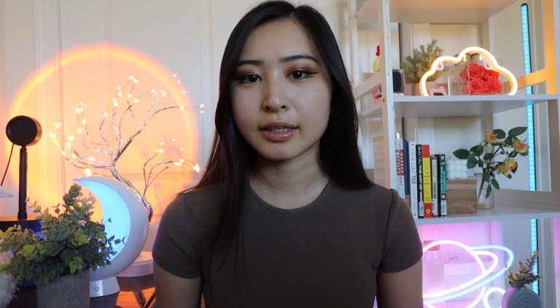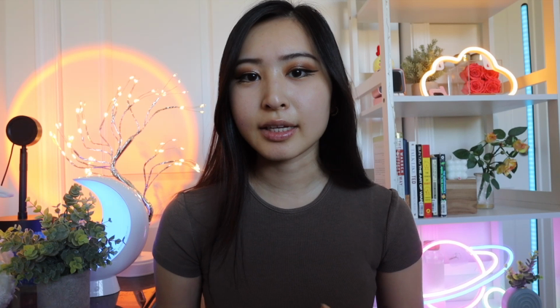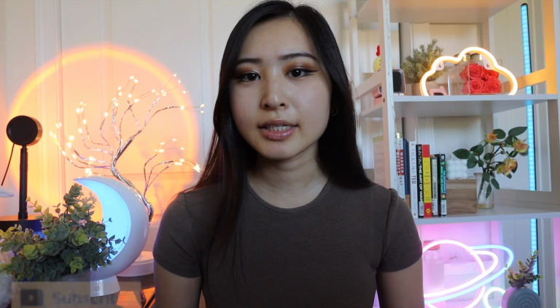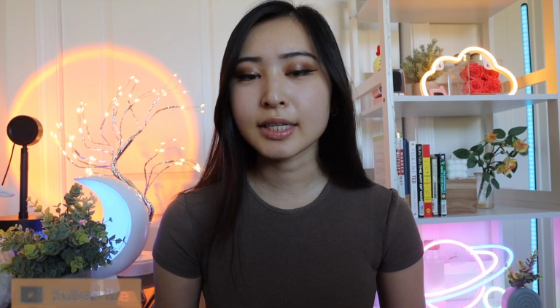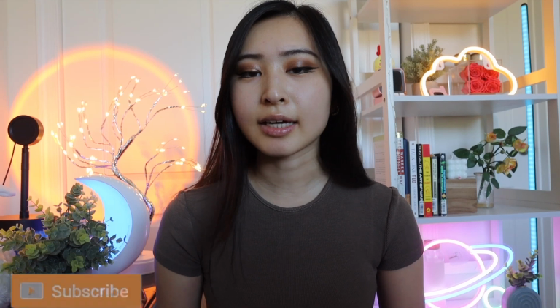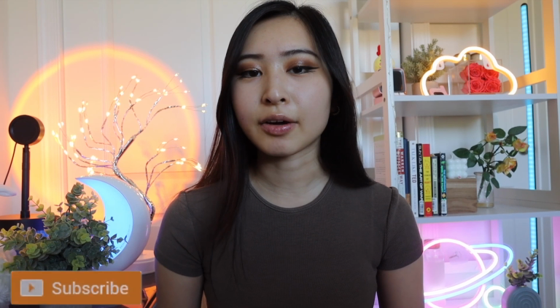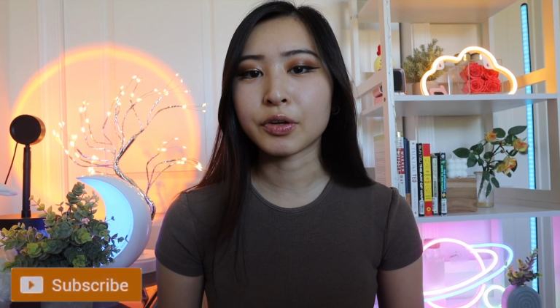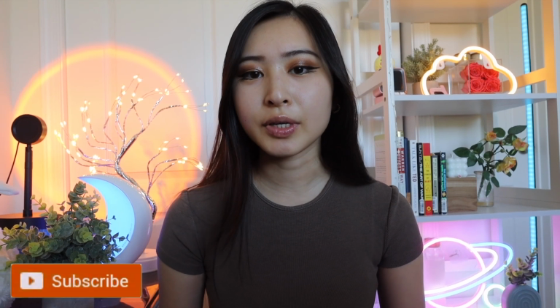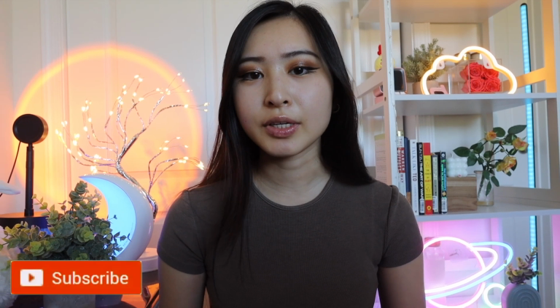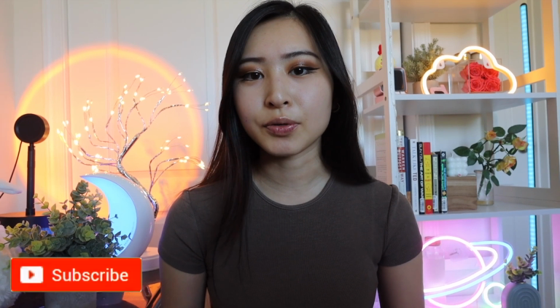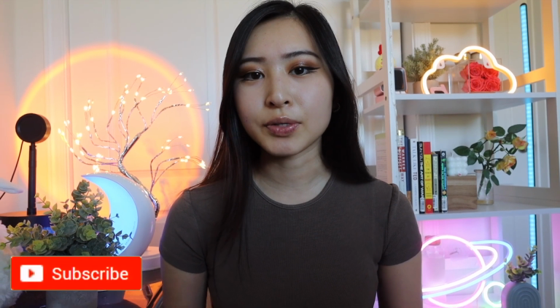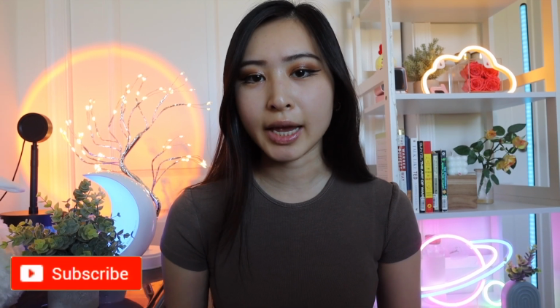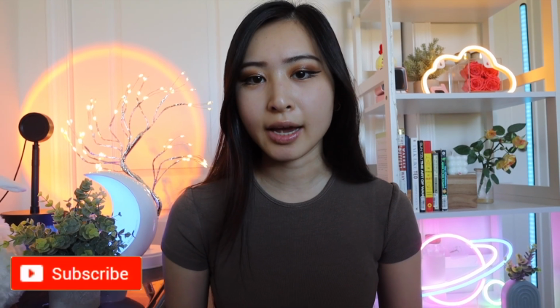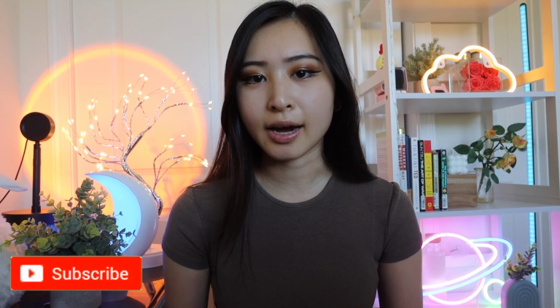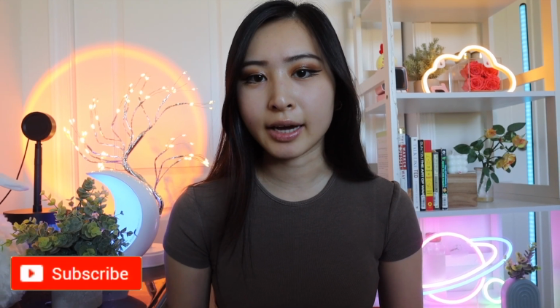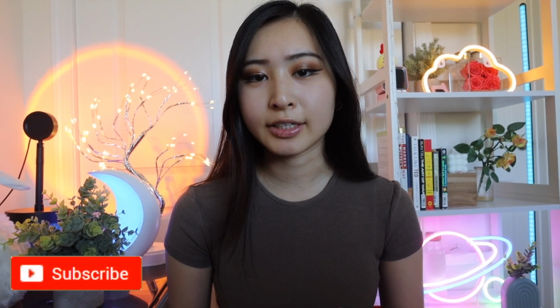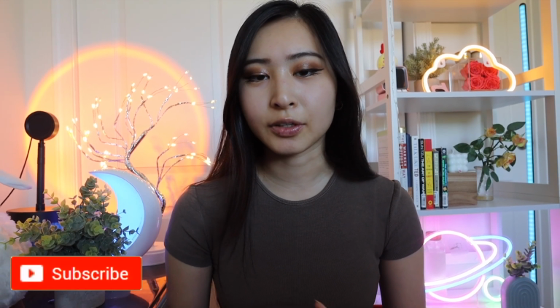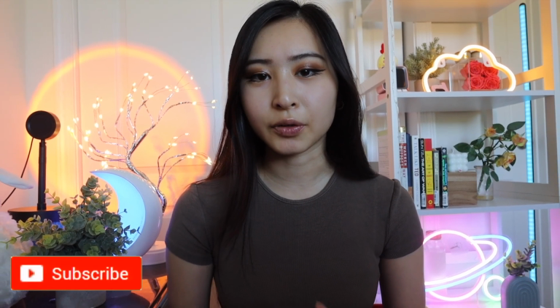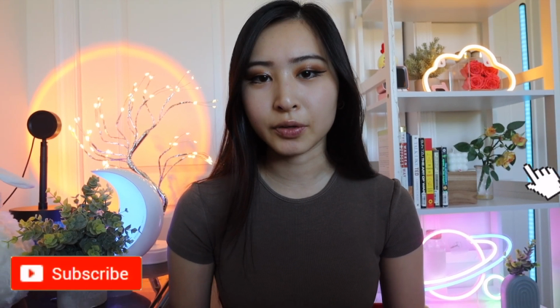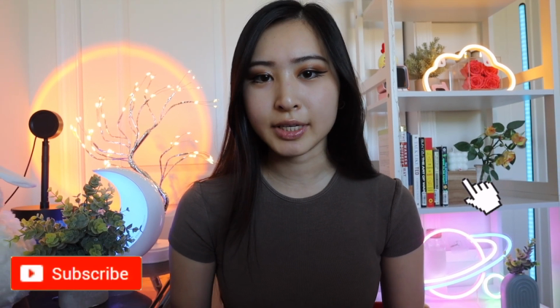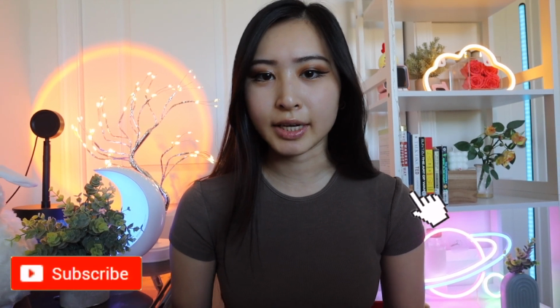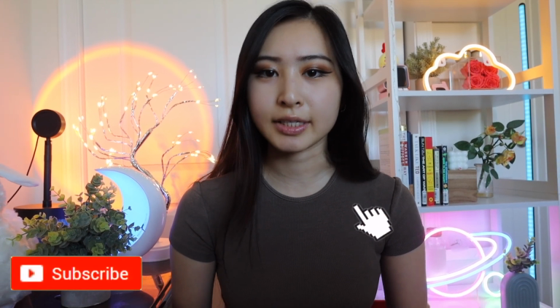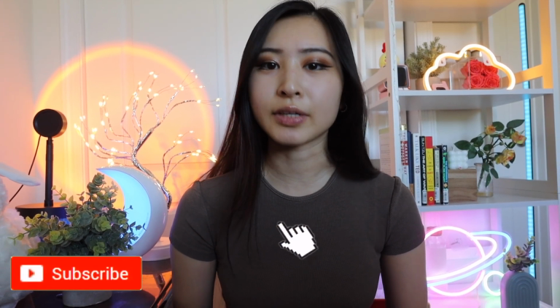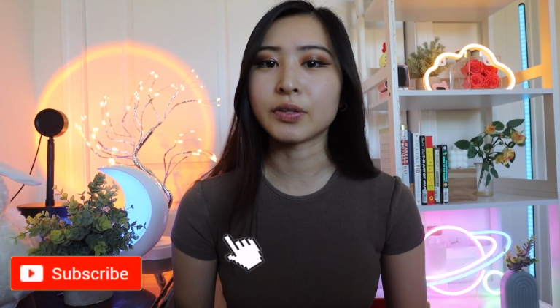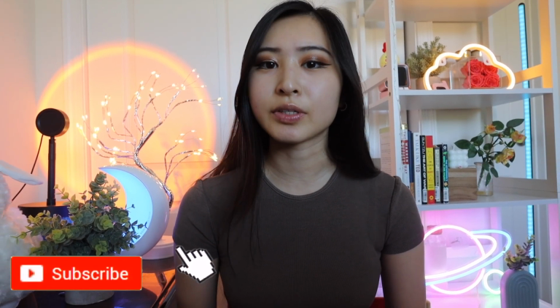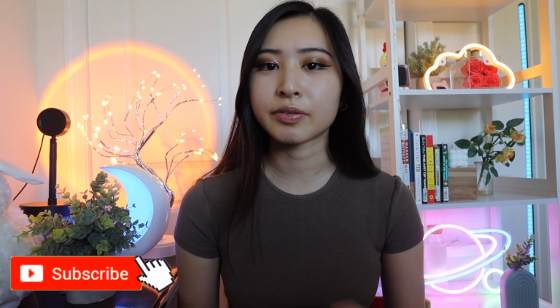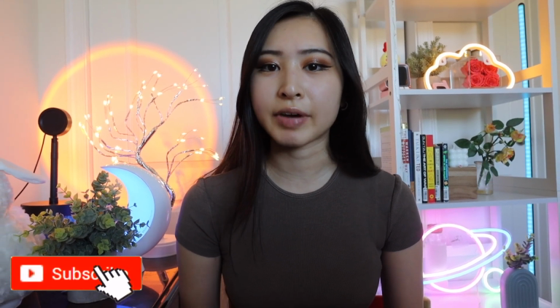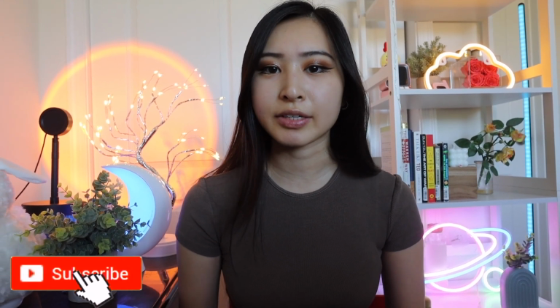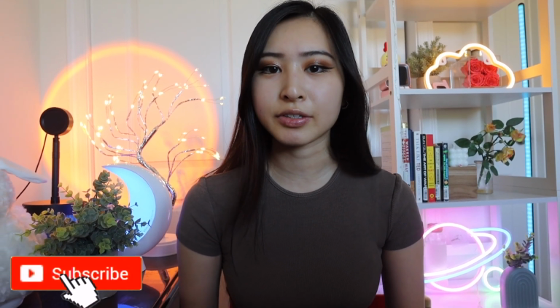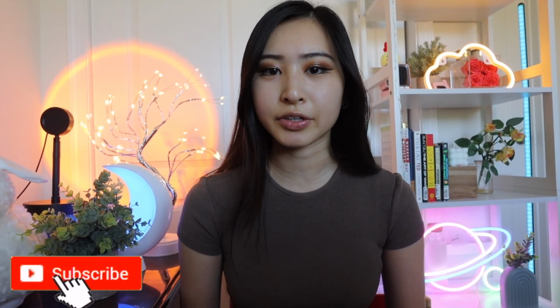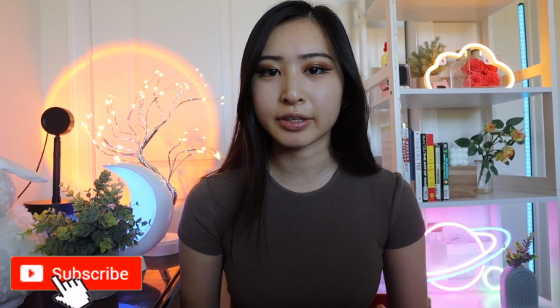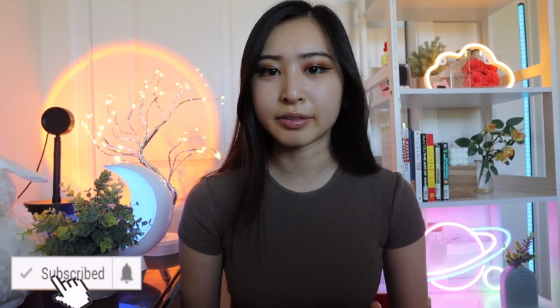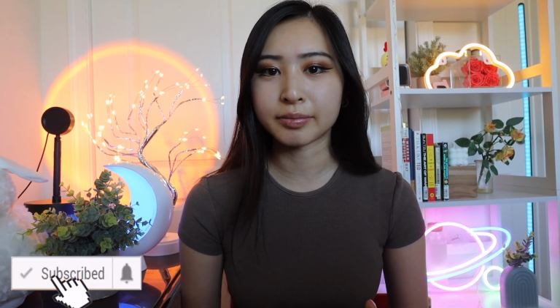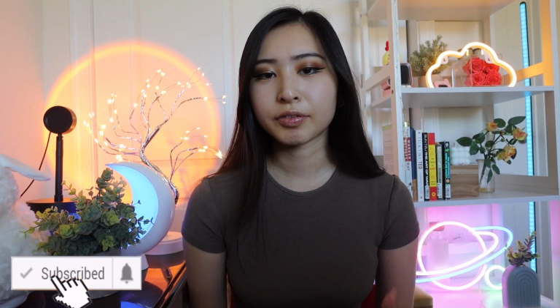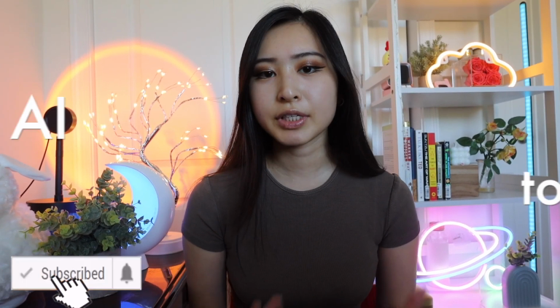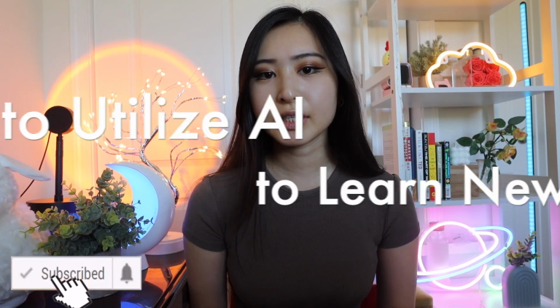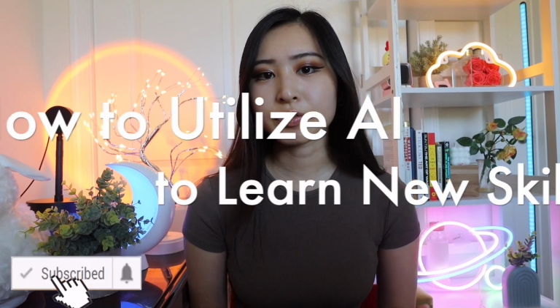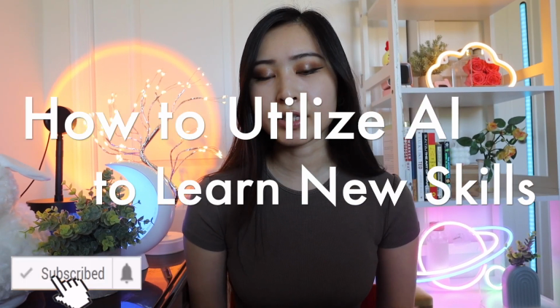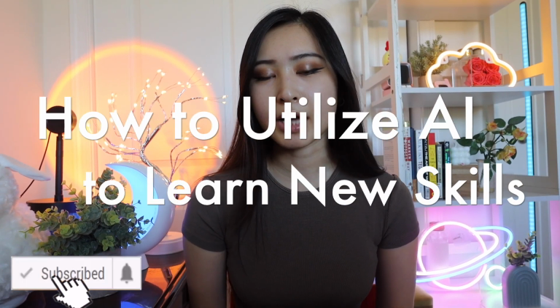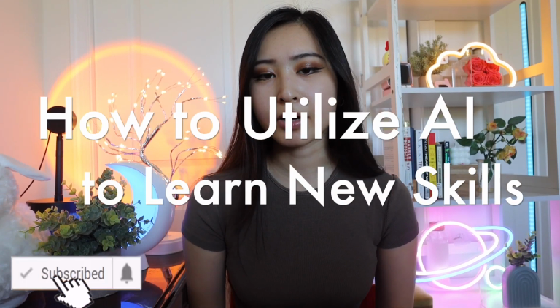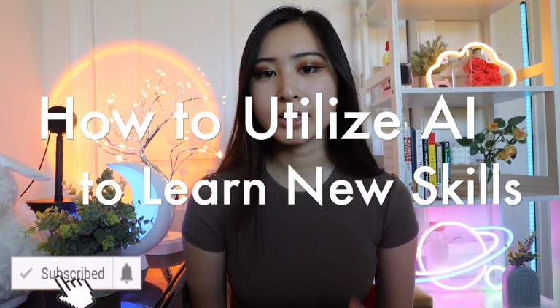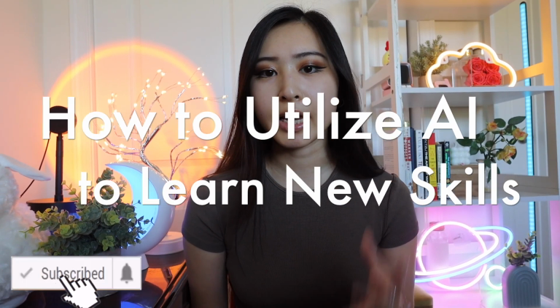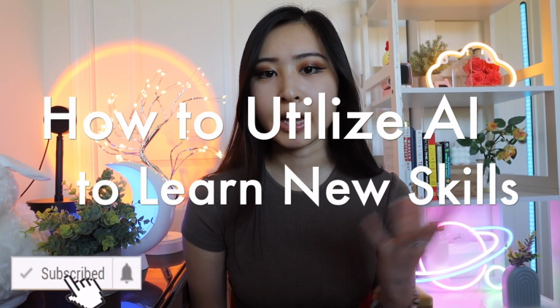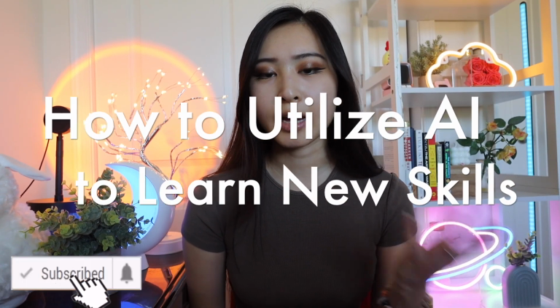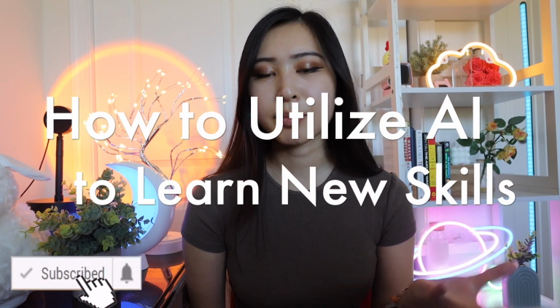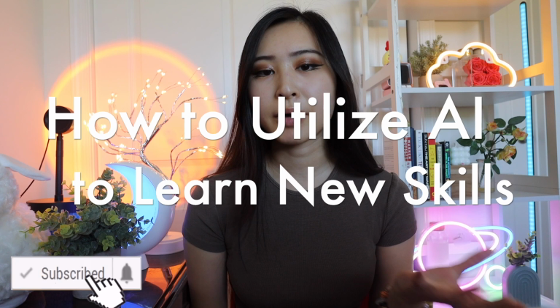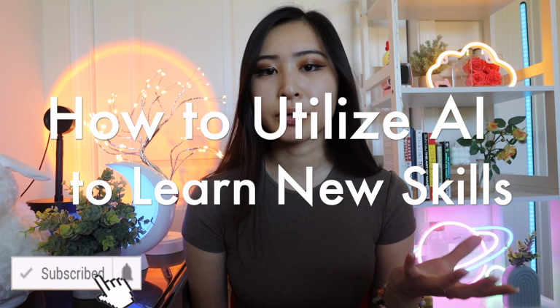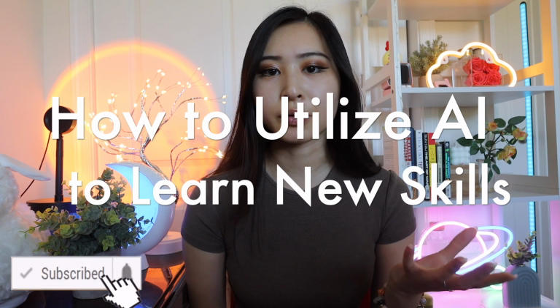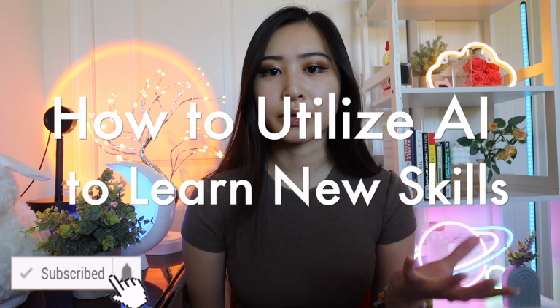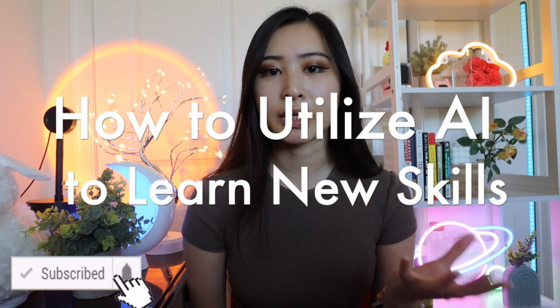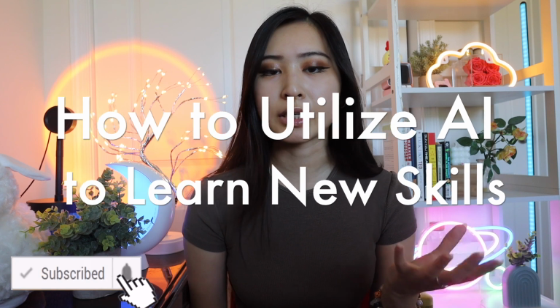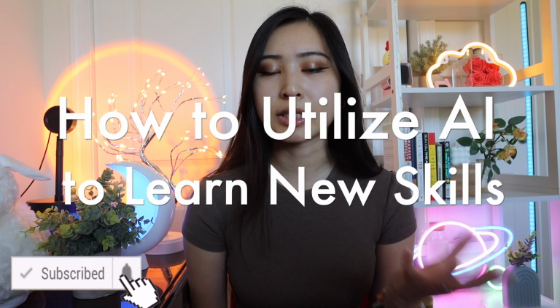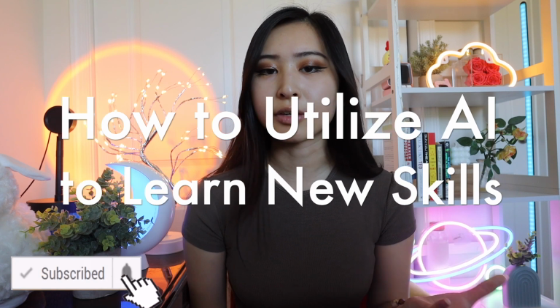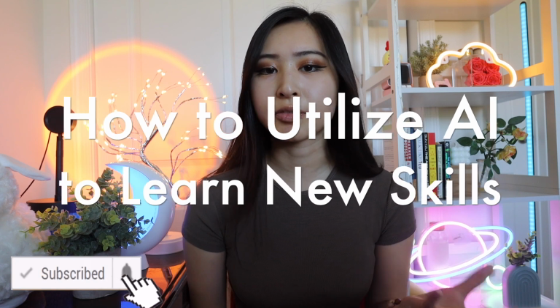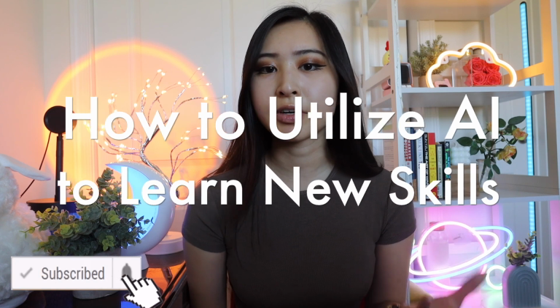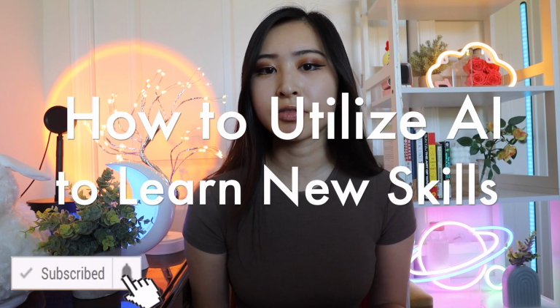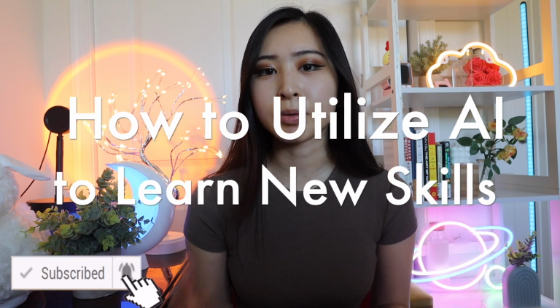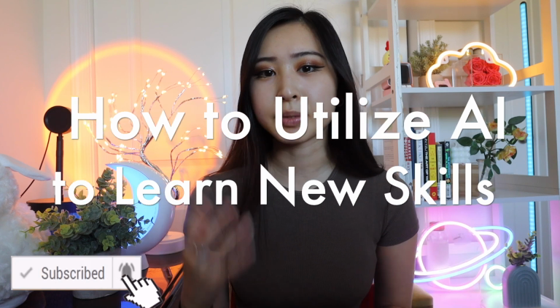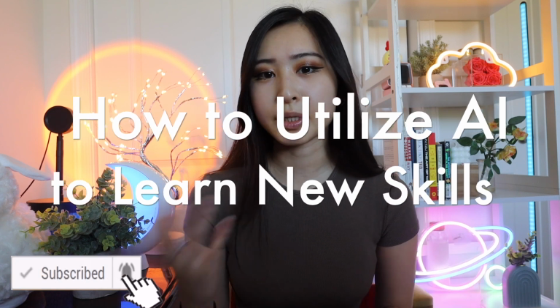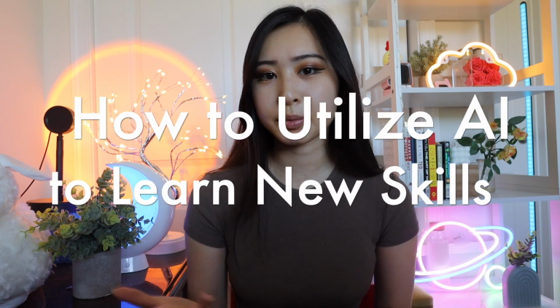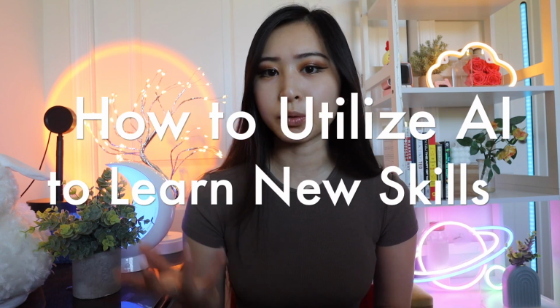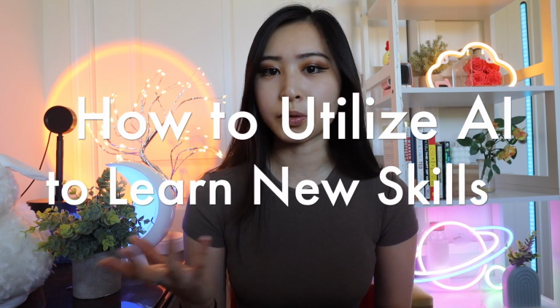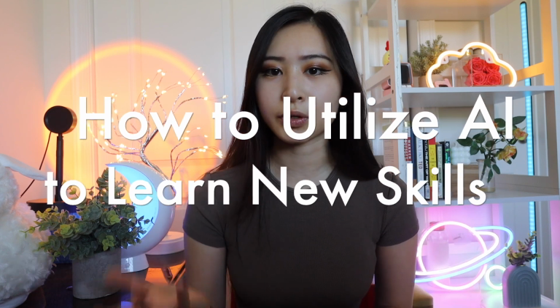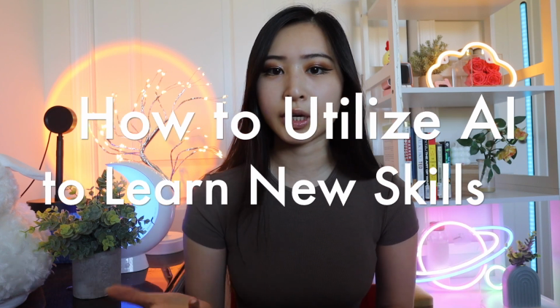This is how you can use AI to learn tech skills faster. First things first, how does AI-powered learning differ from typical learning?